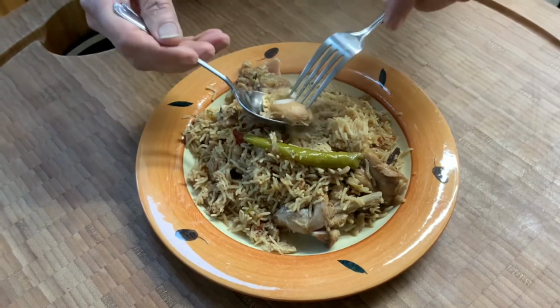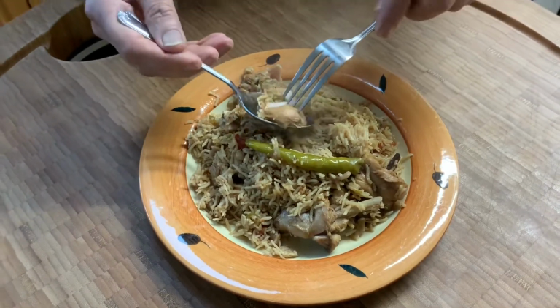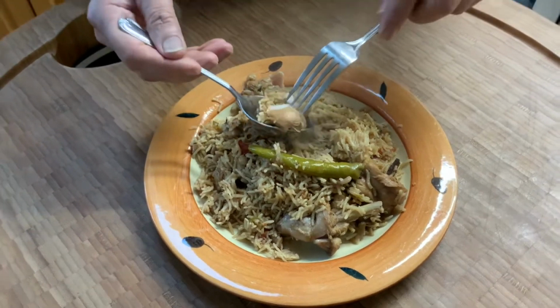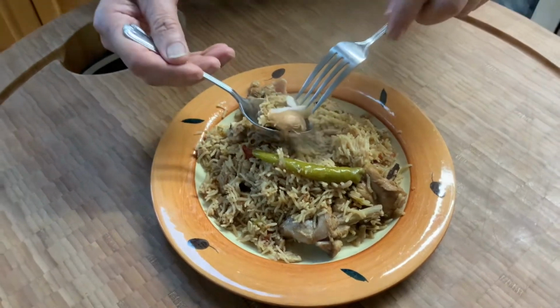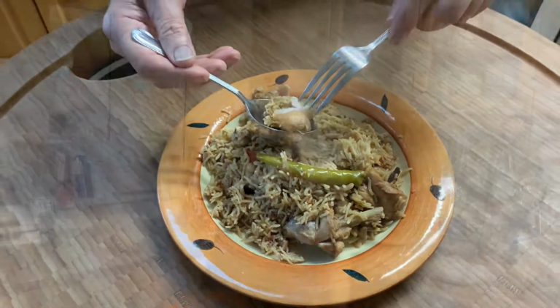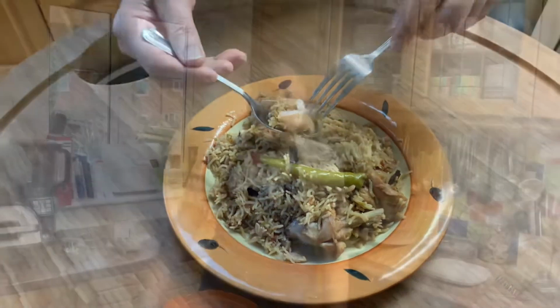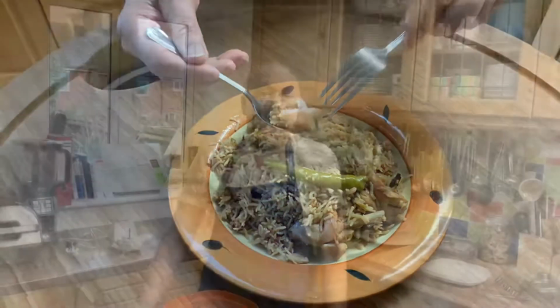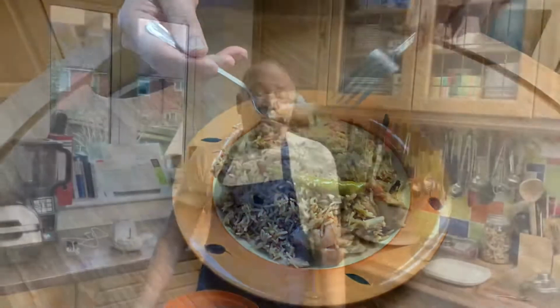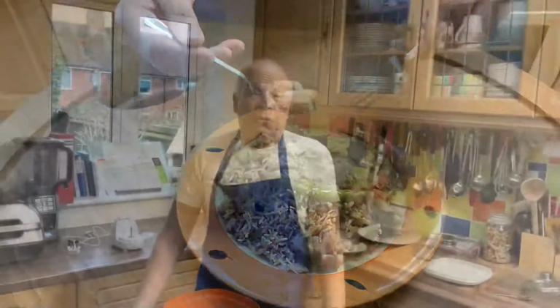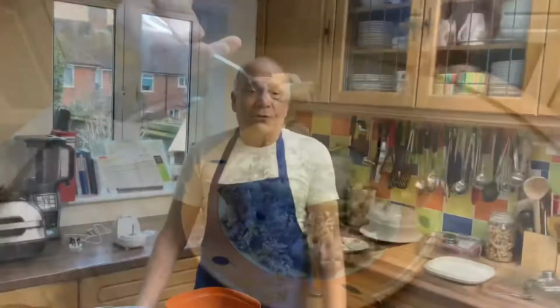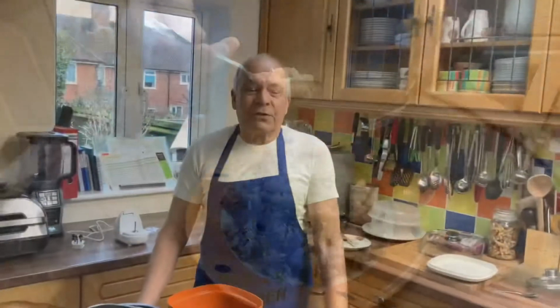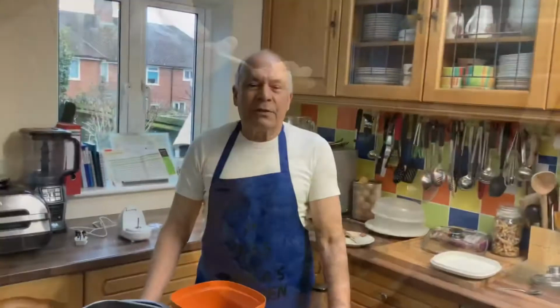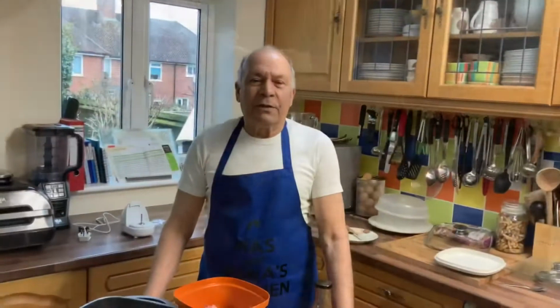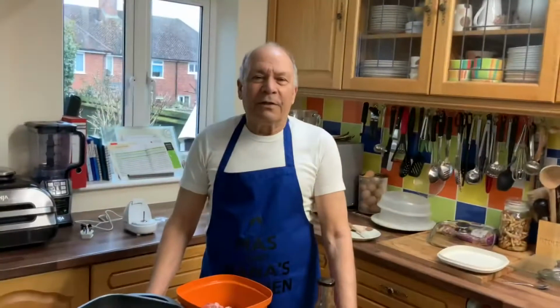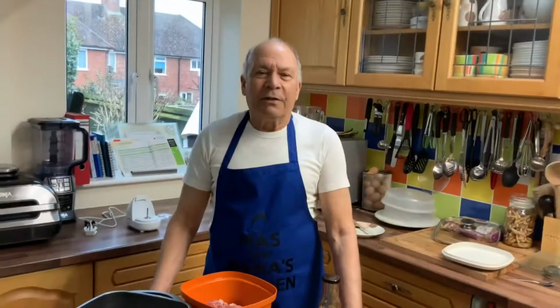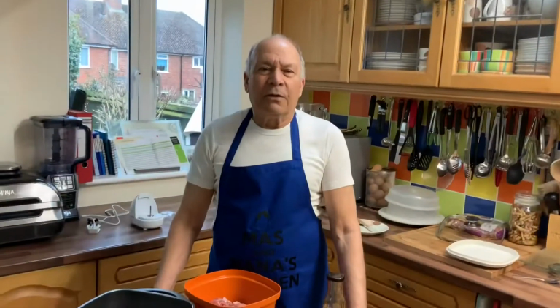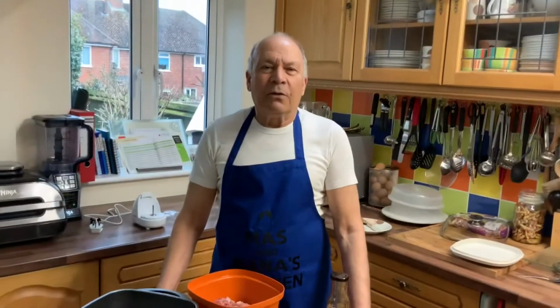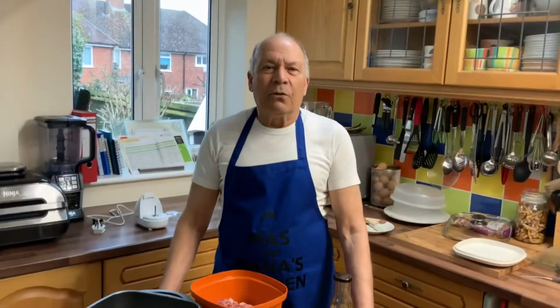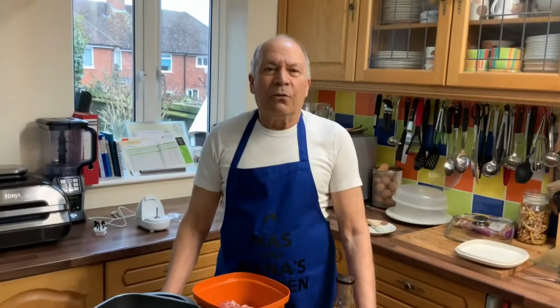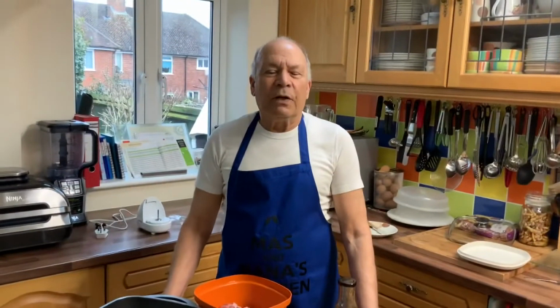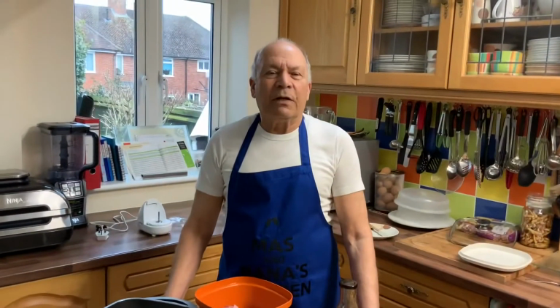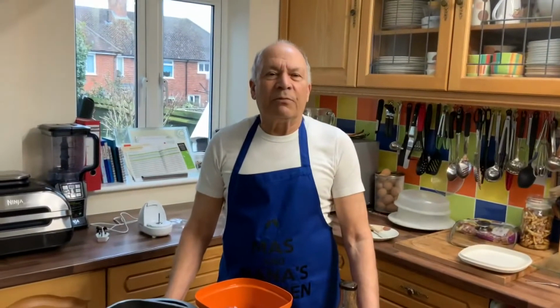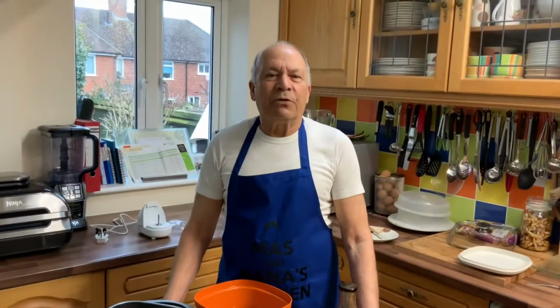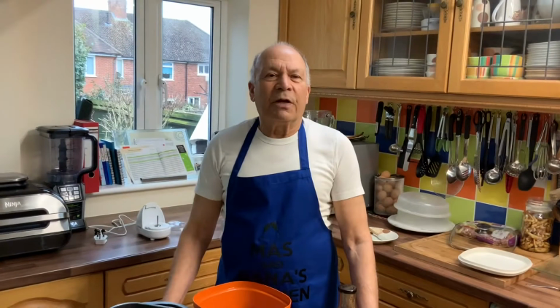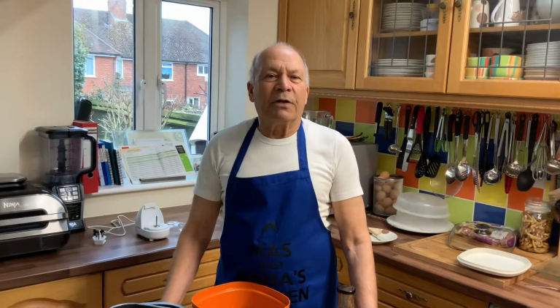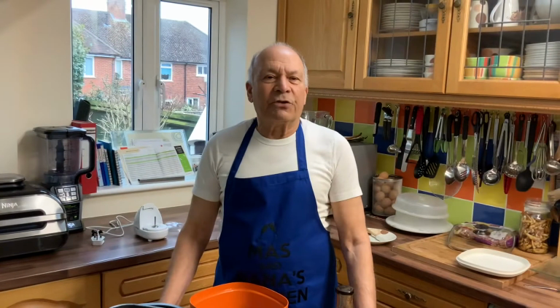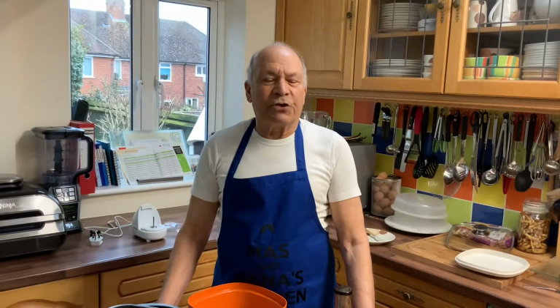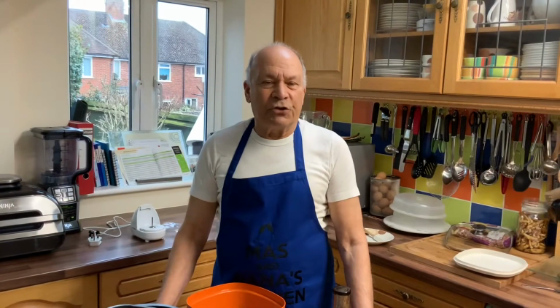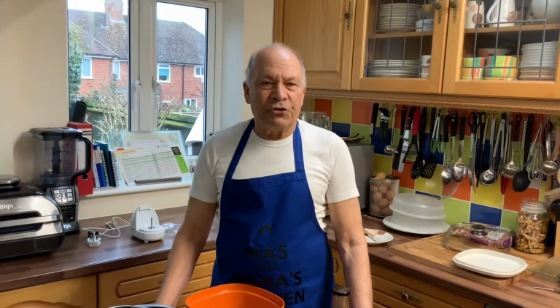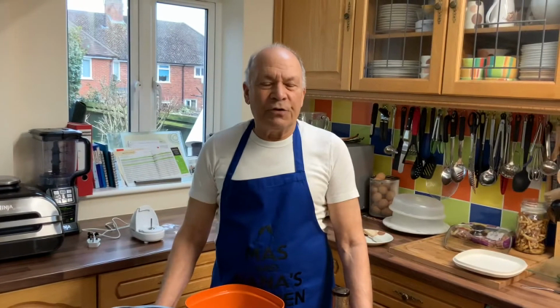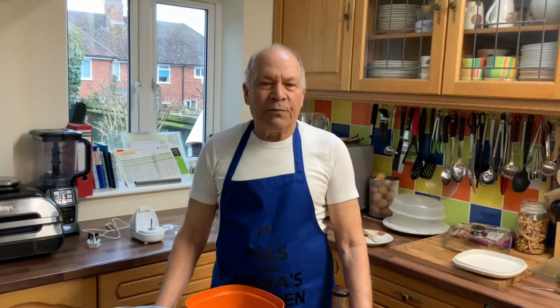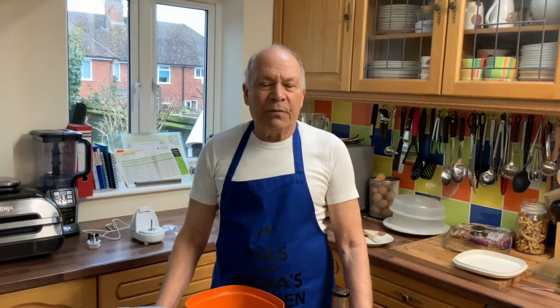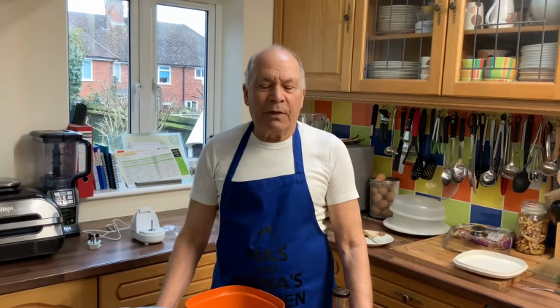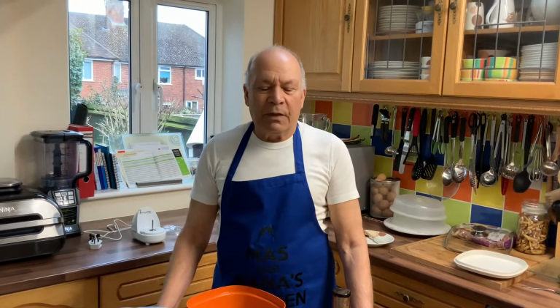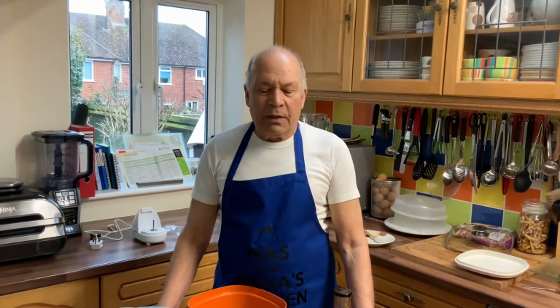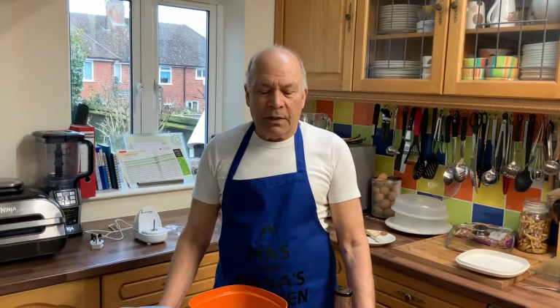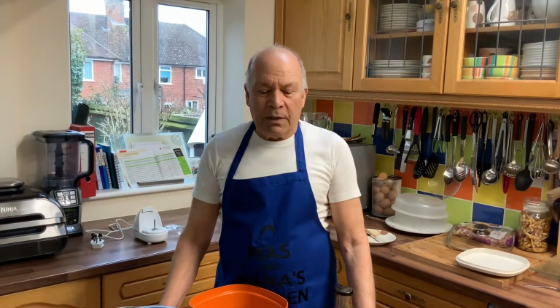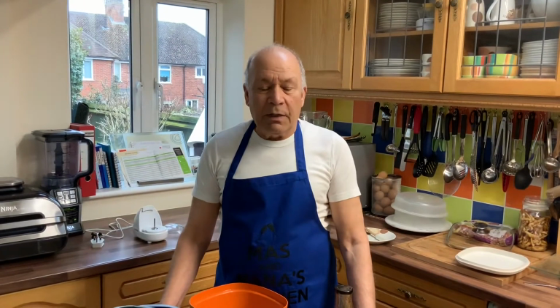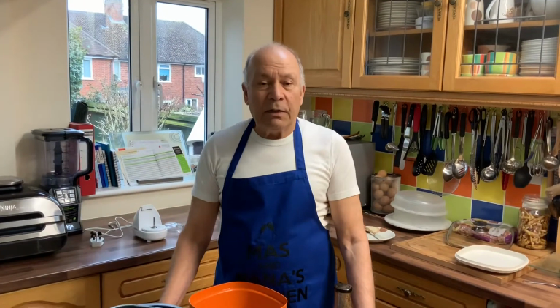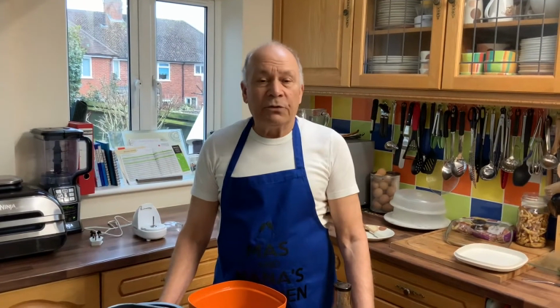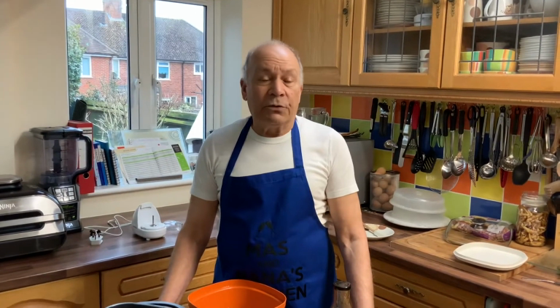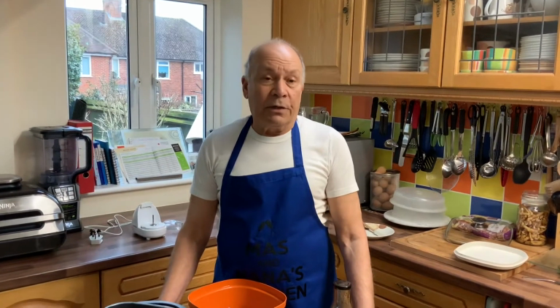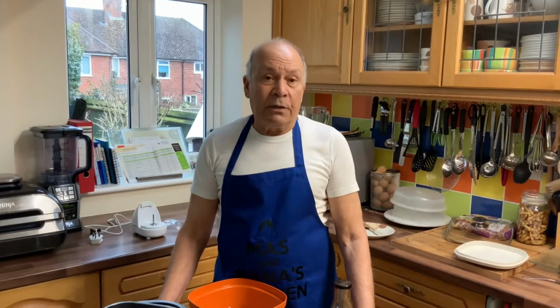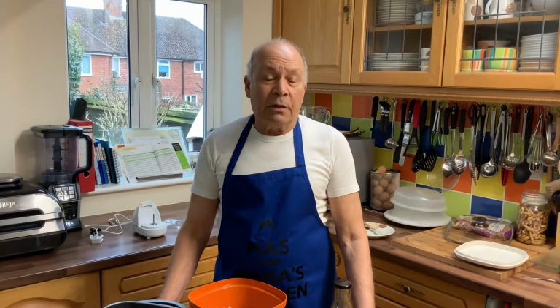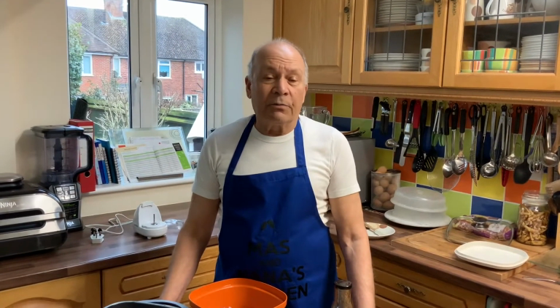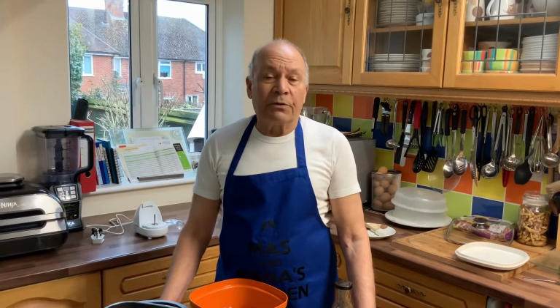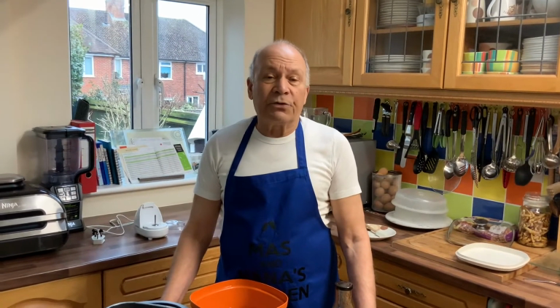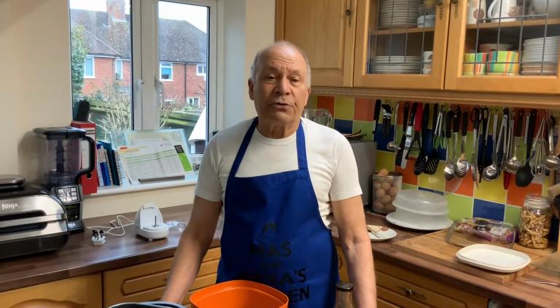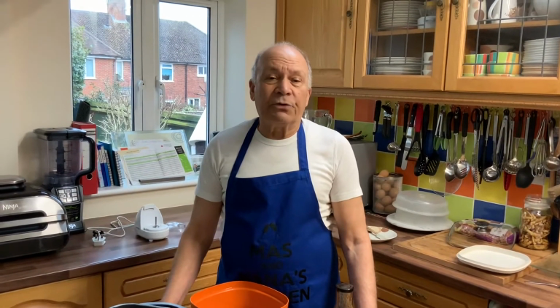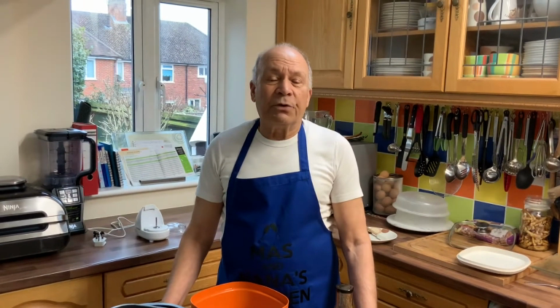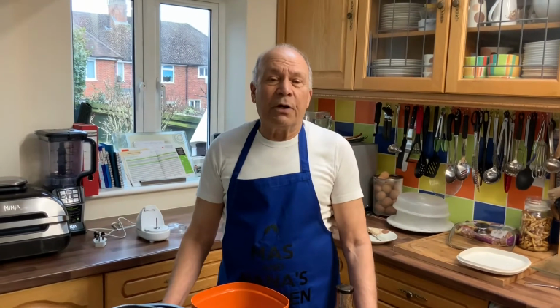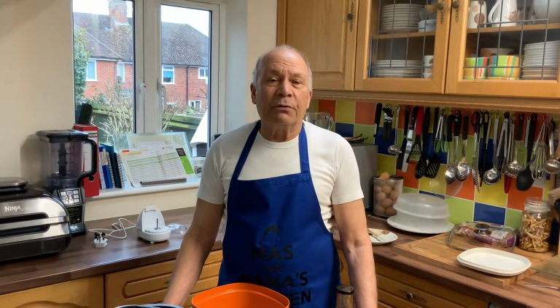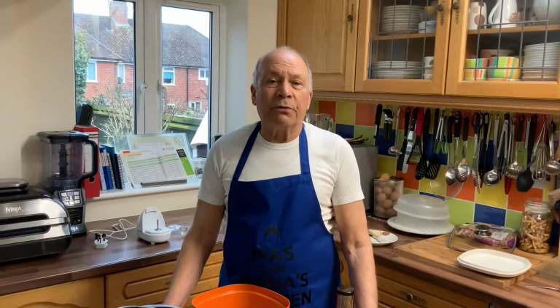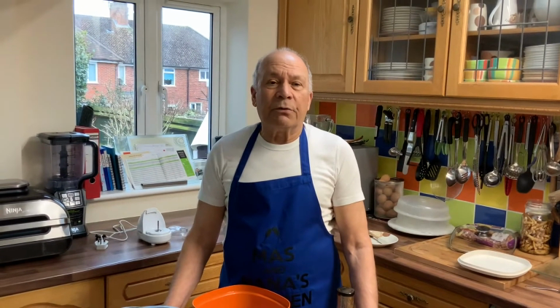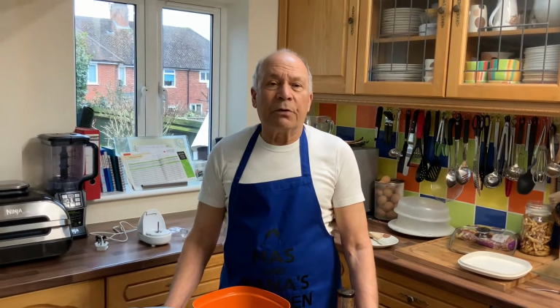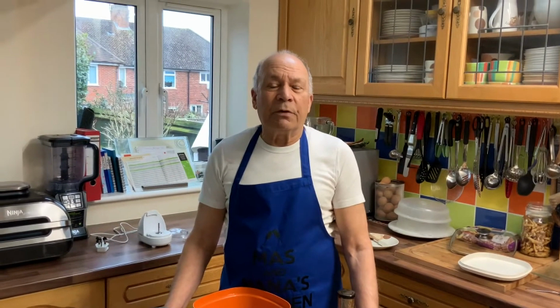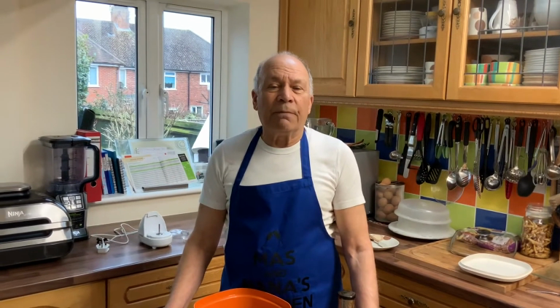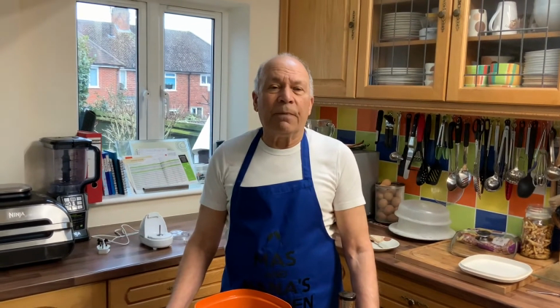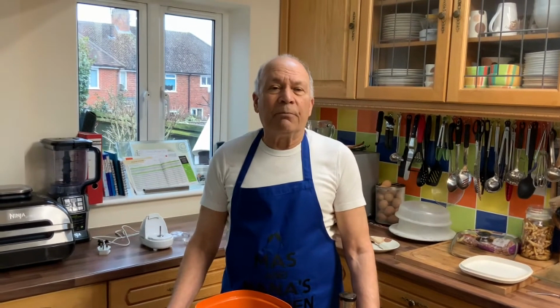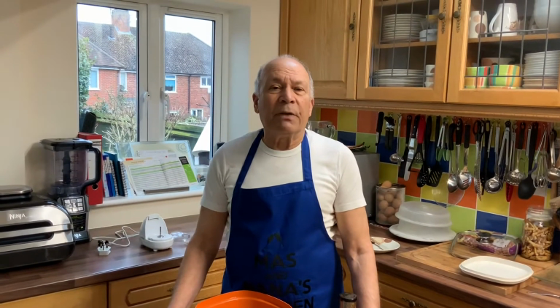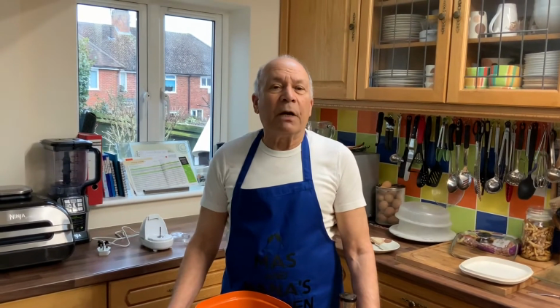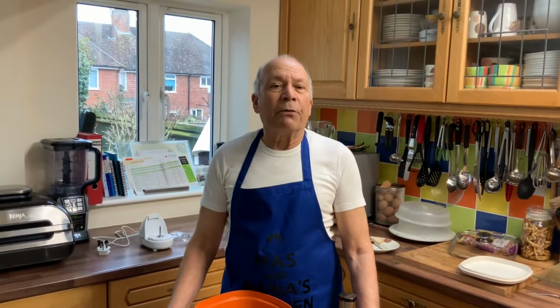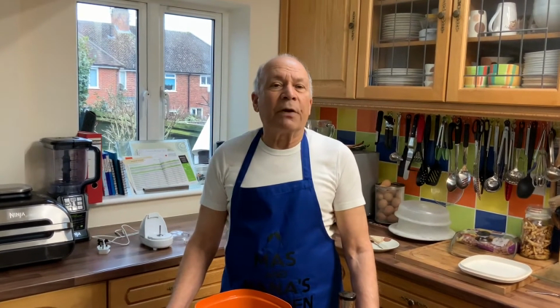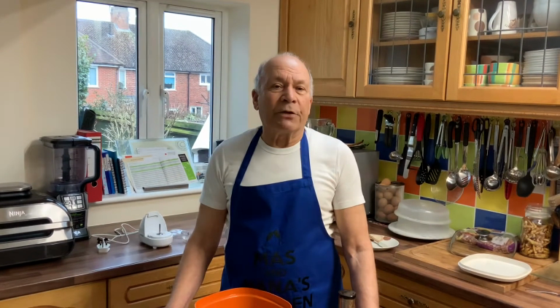Hi folks, welcome to Nana's Kitchen. Here today I'm going to show you how to cook pilav rice.